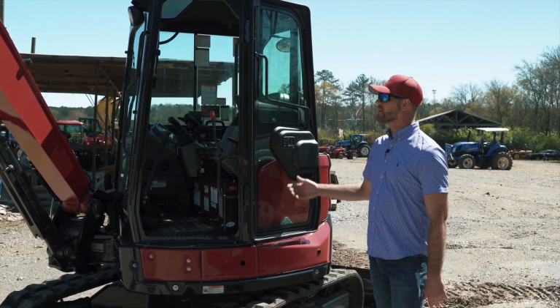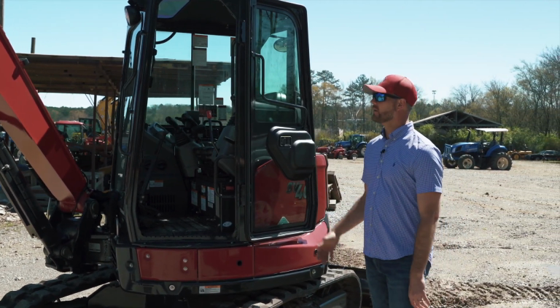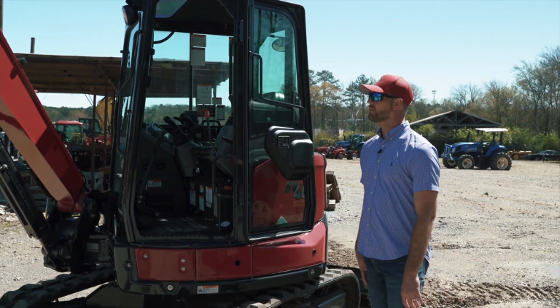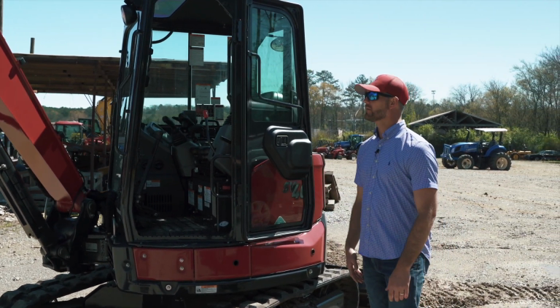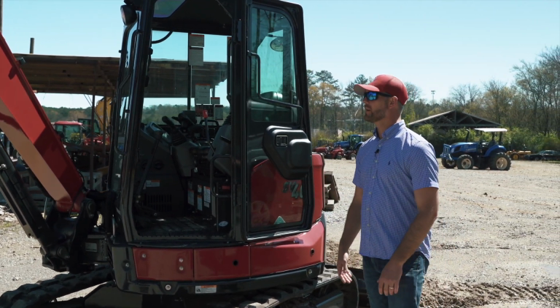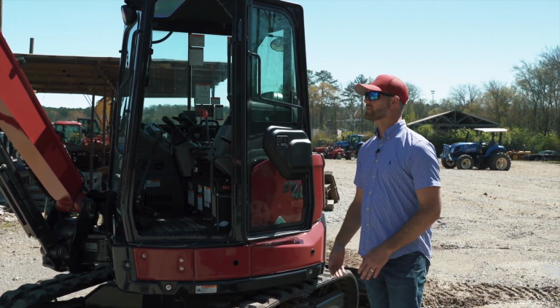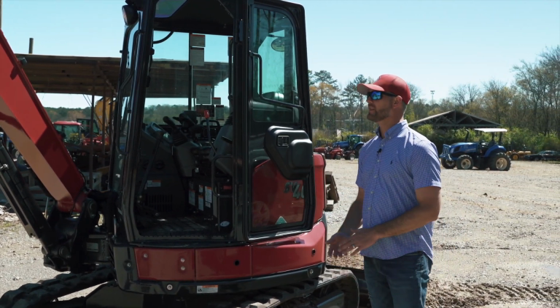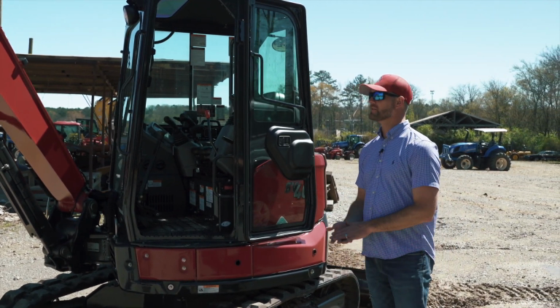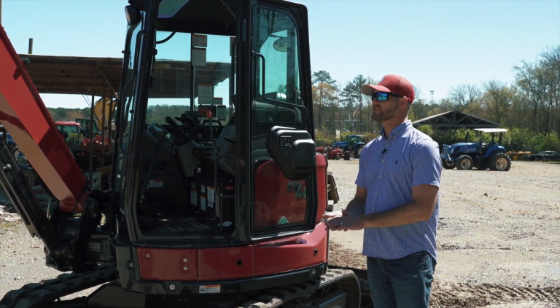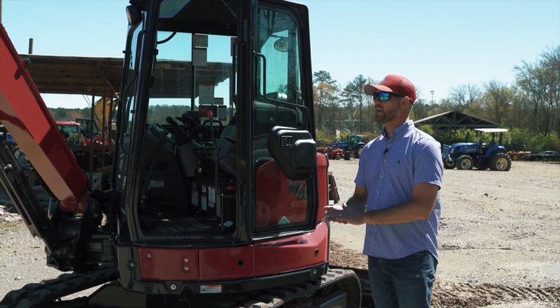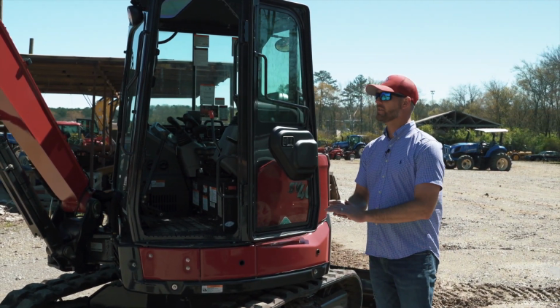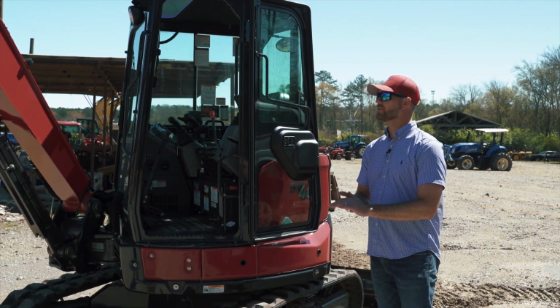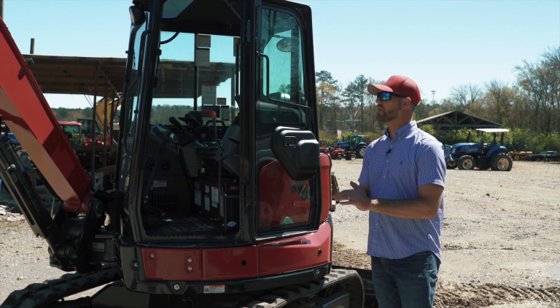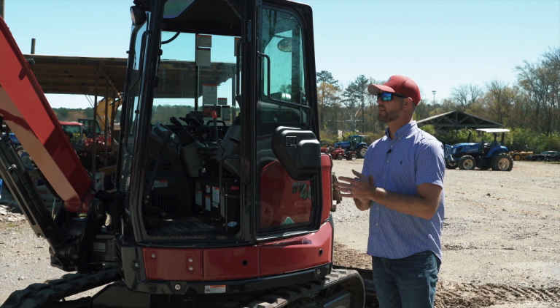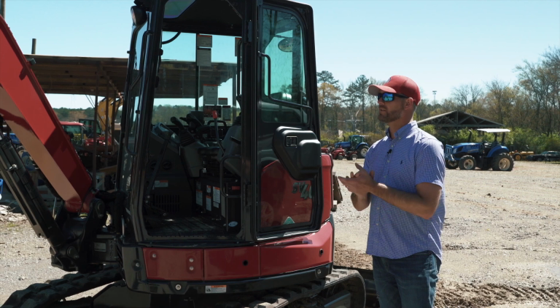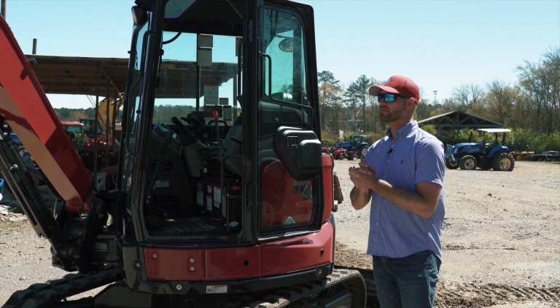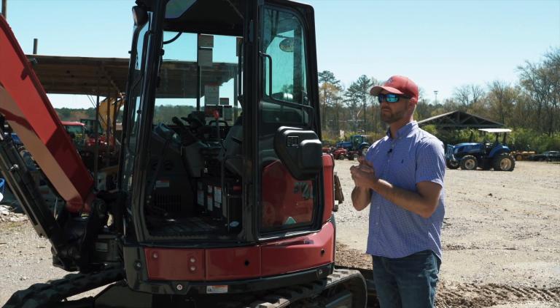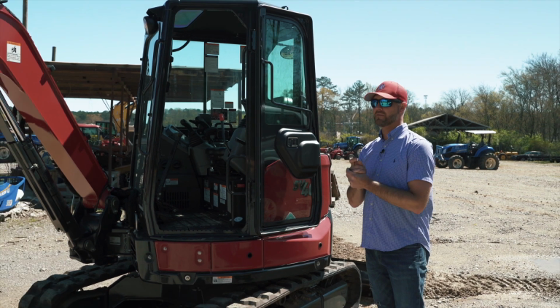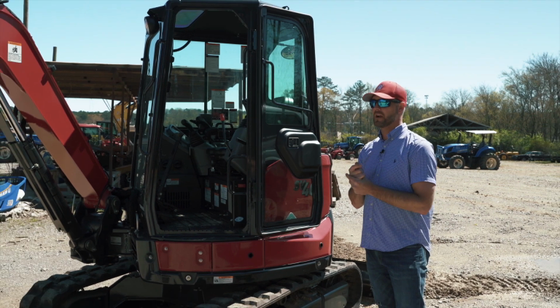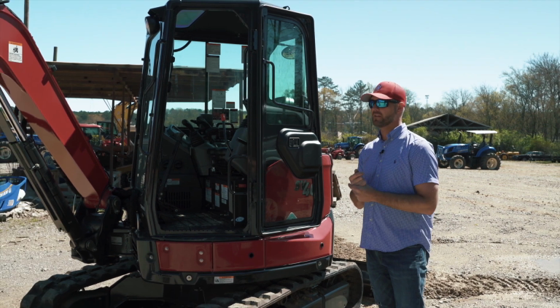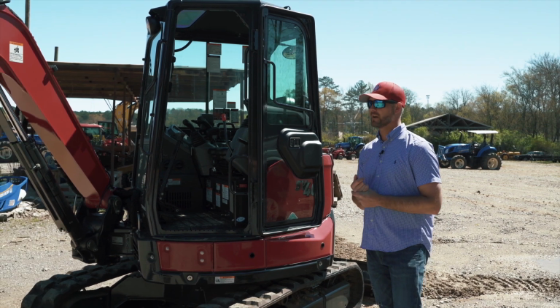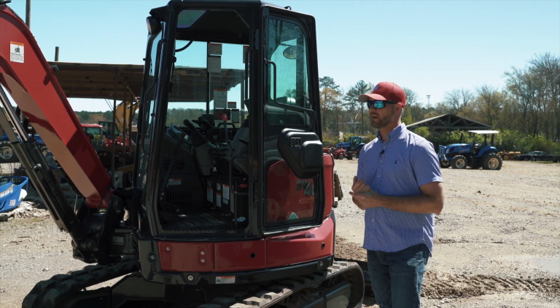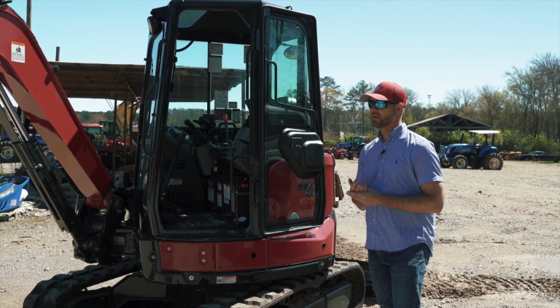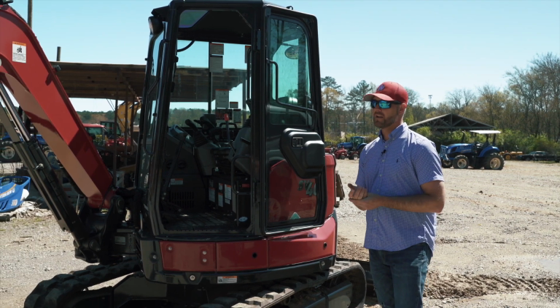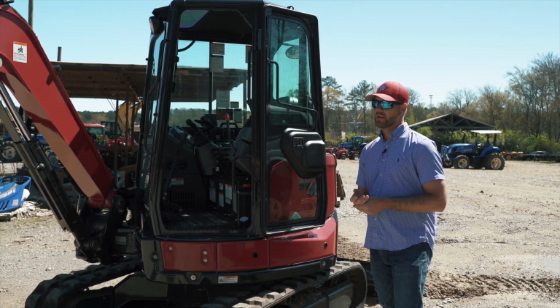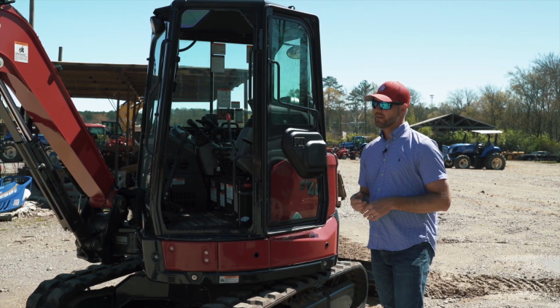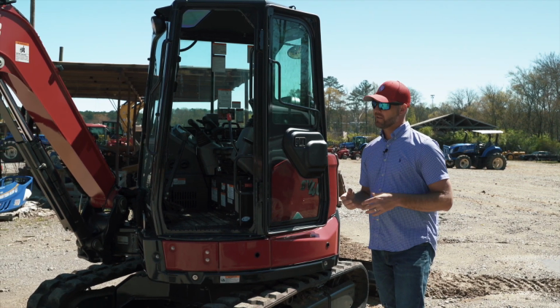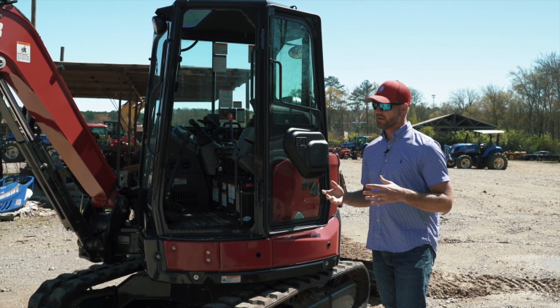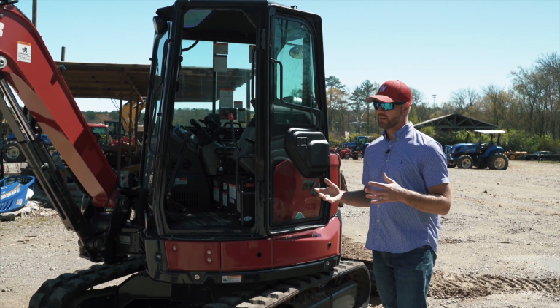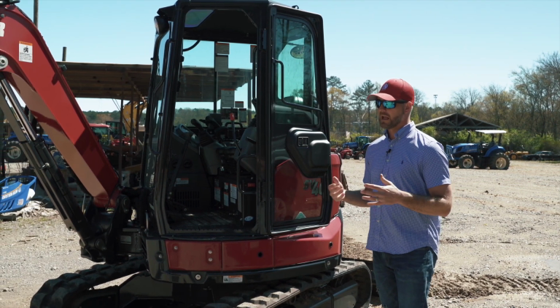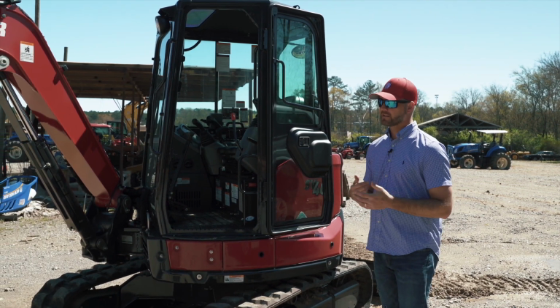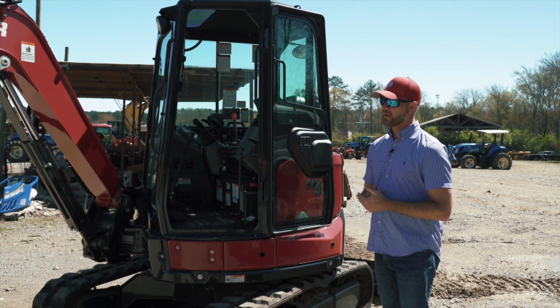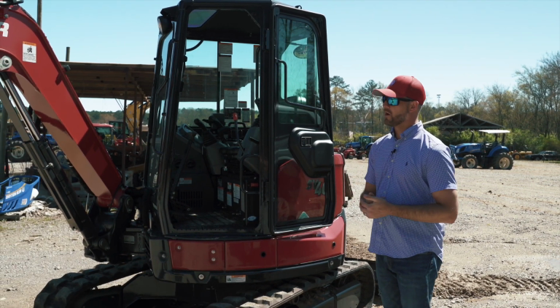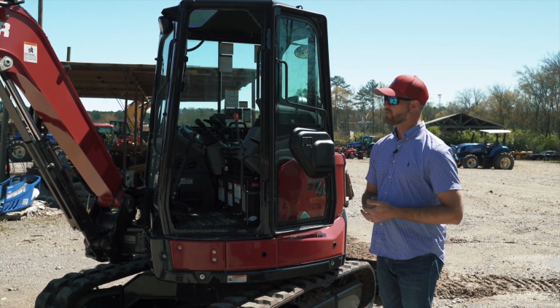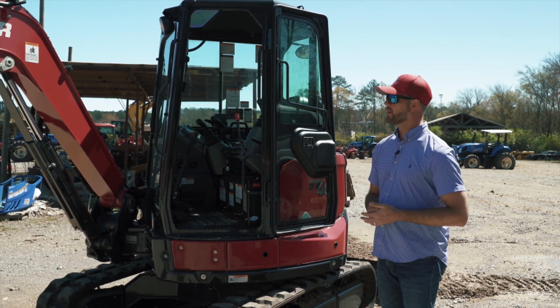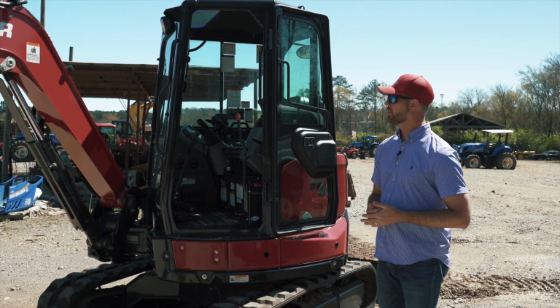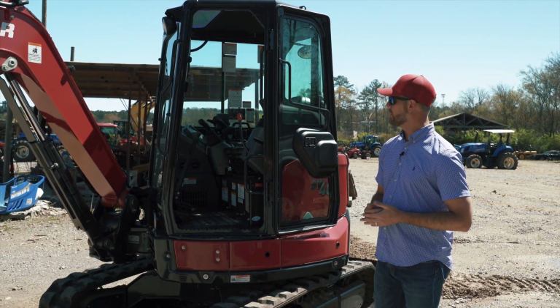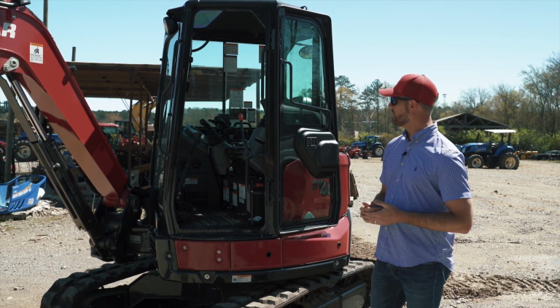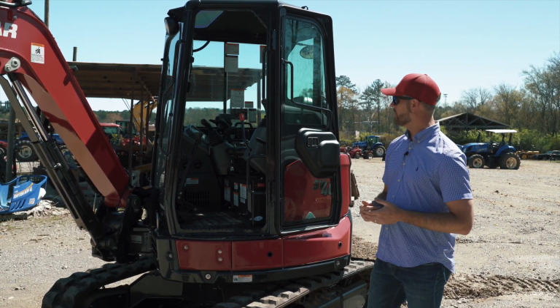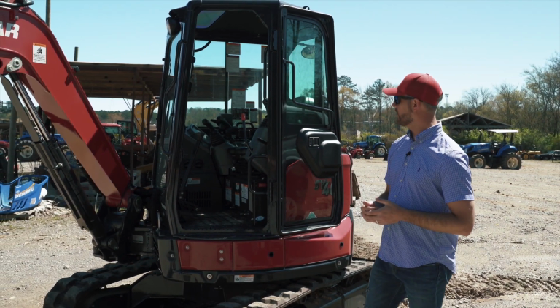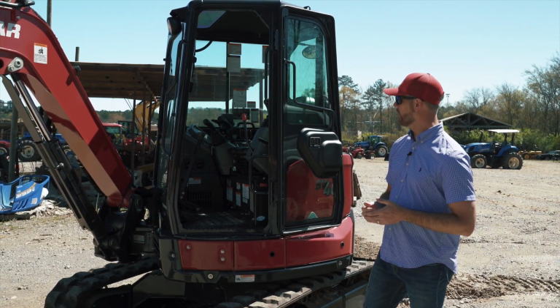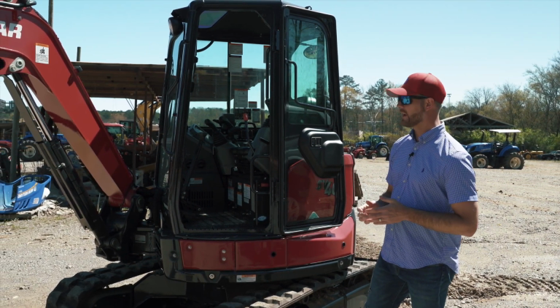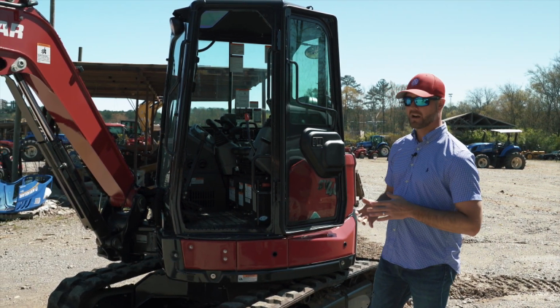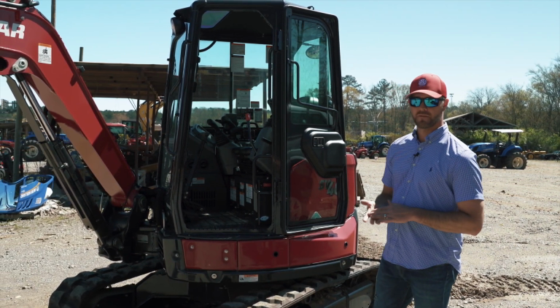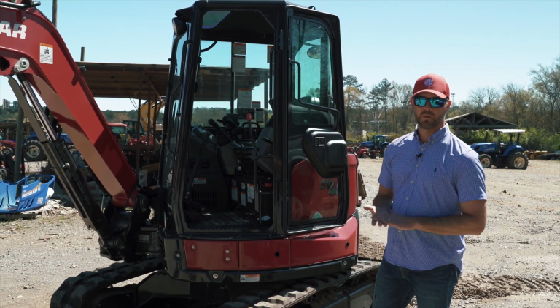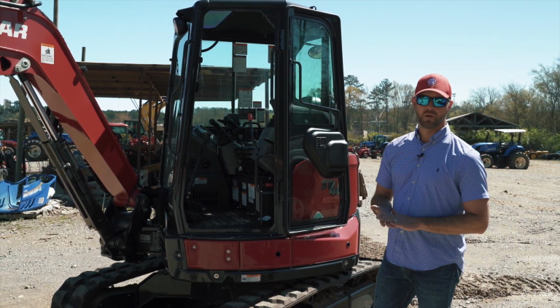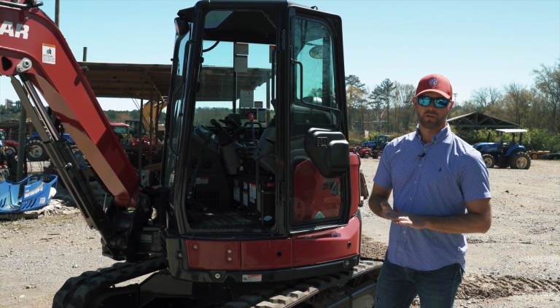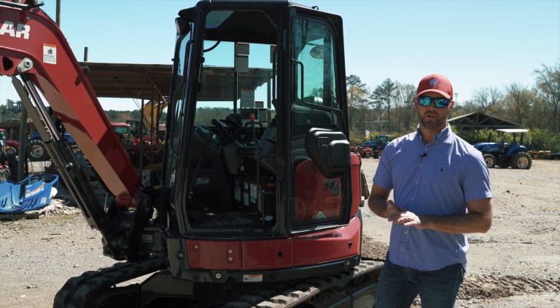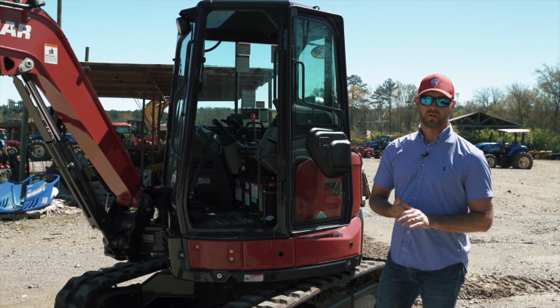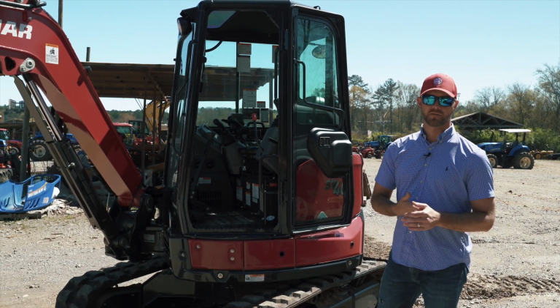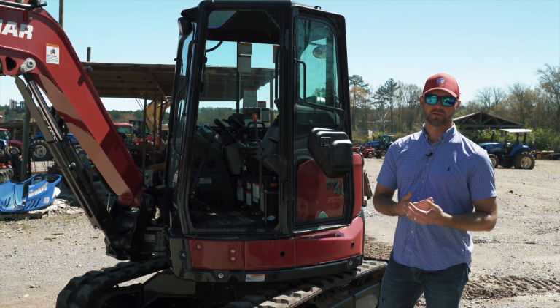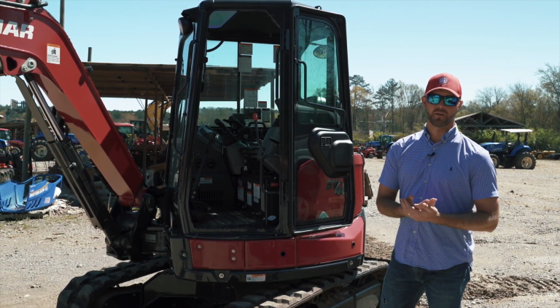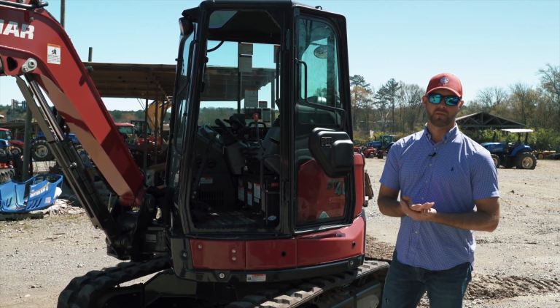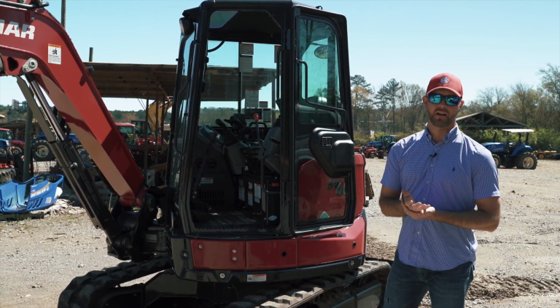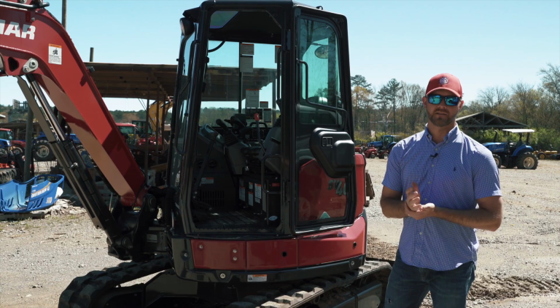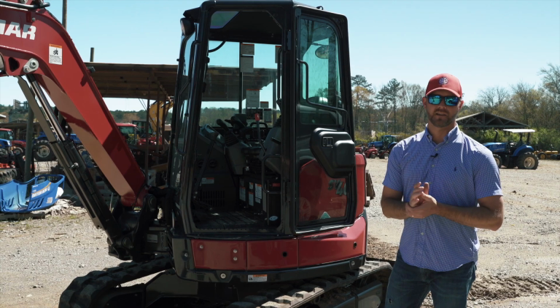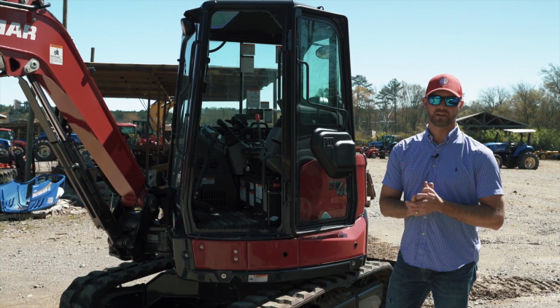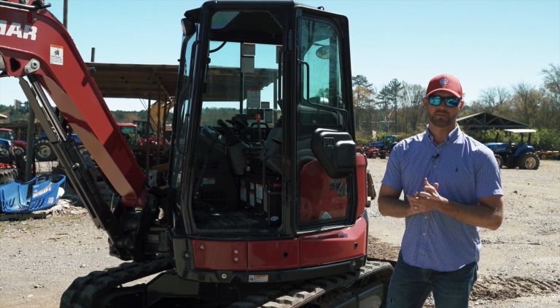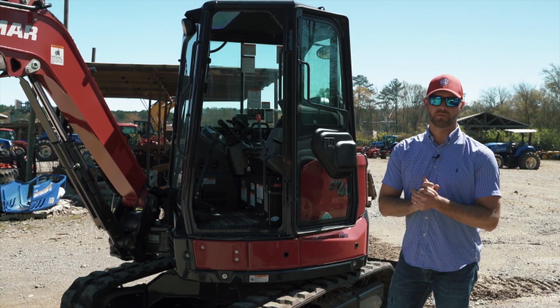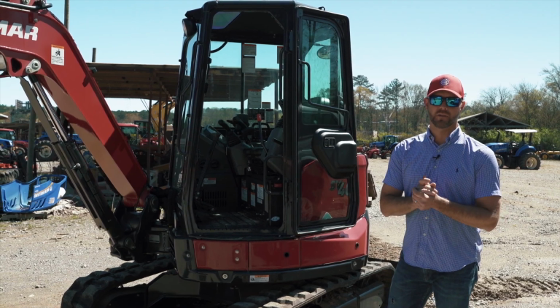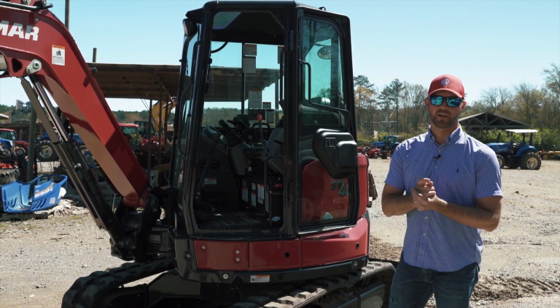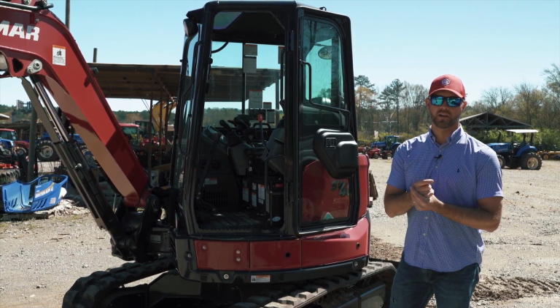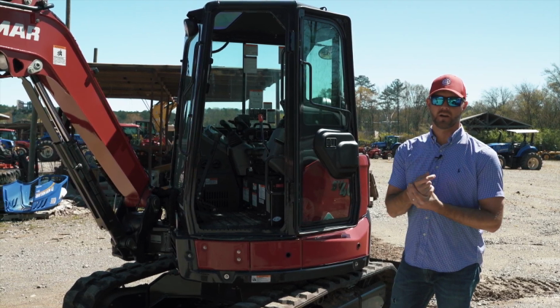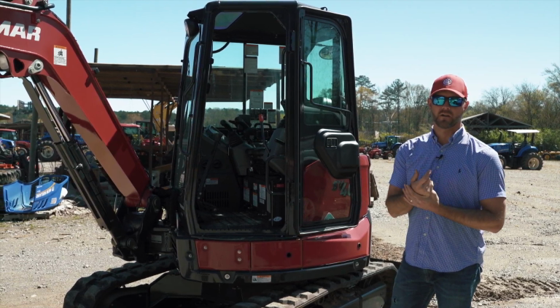So come see us at Chattanooga Tractor. They don't last long, but we've currently got a few on the yard. Come by and see us before they're gone.